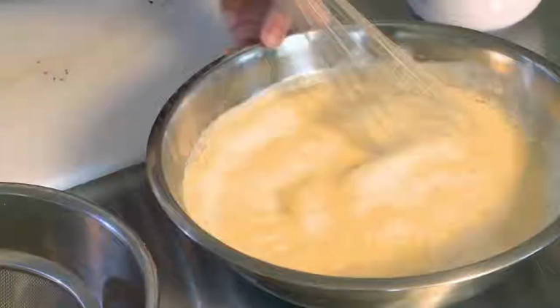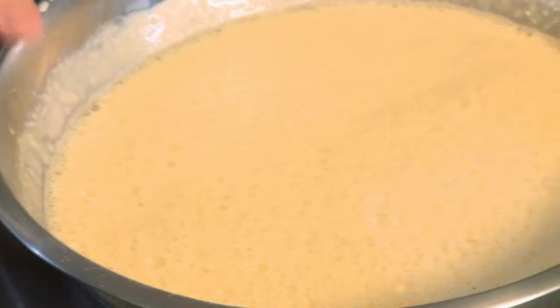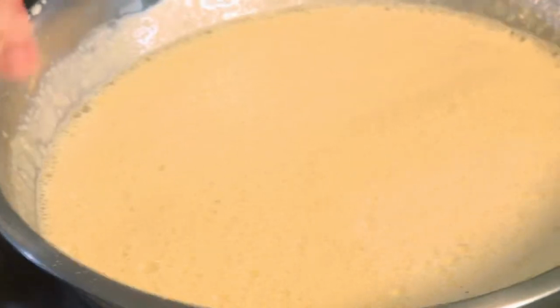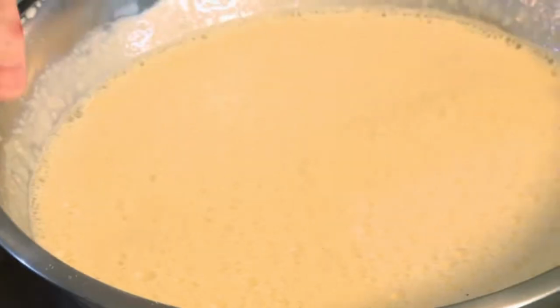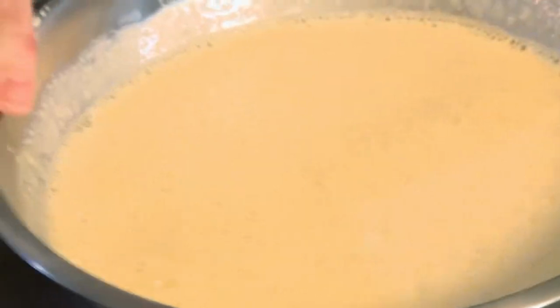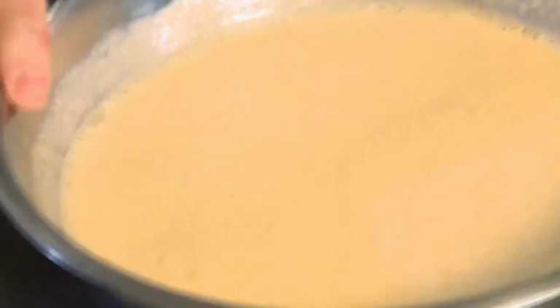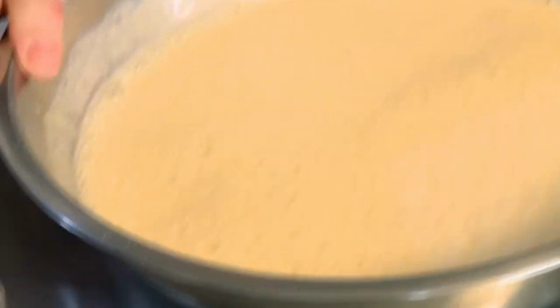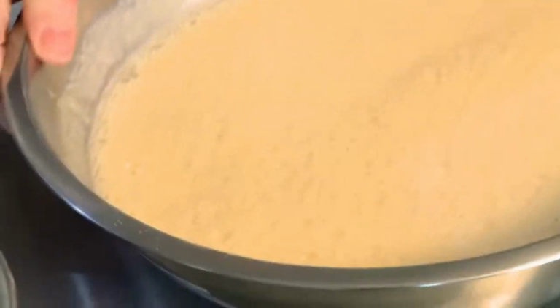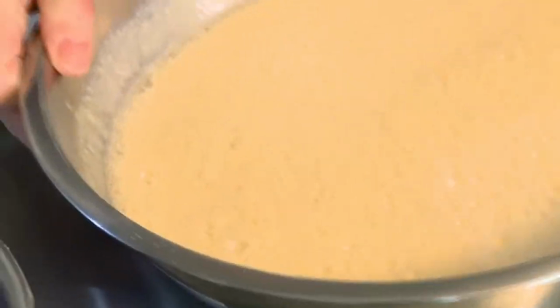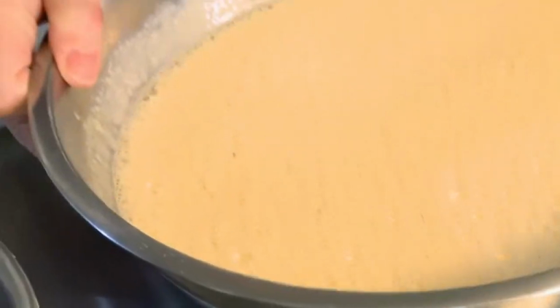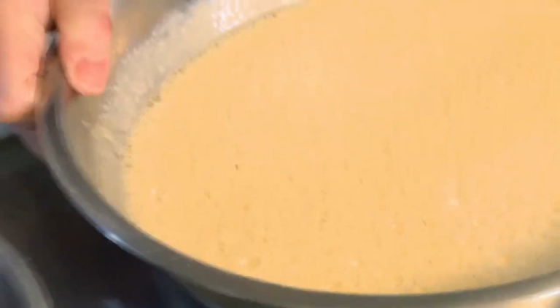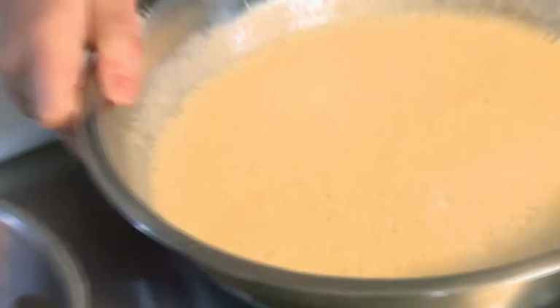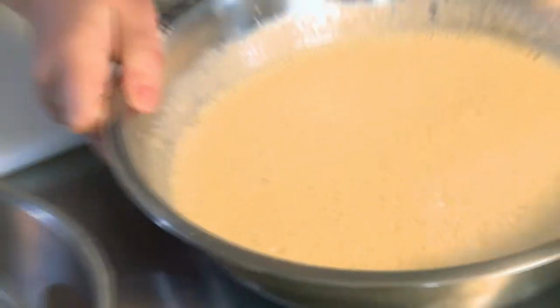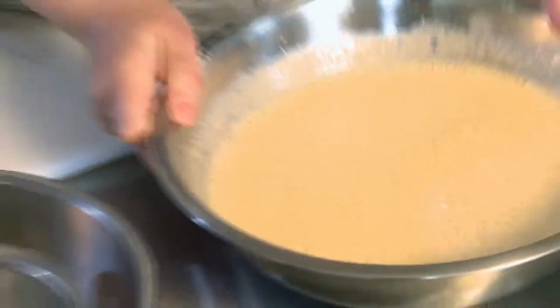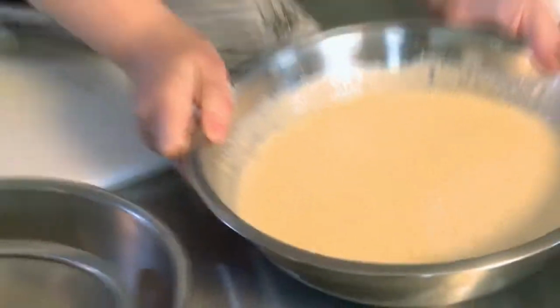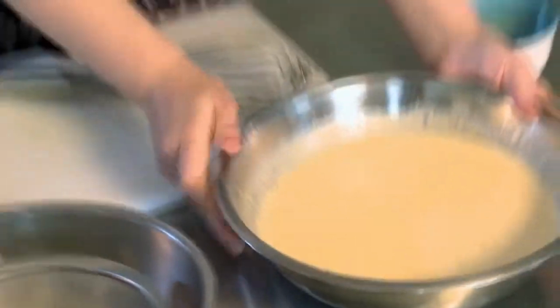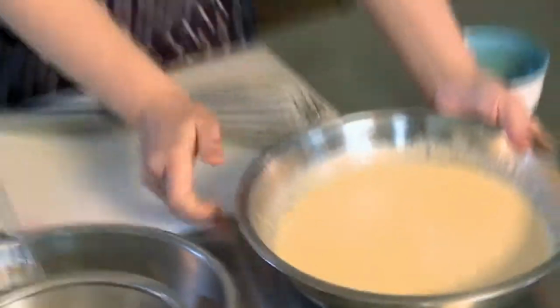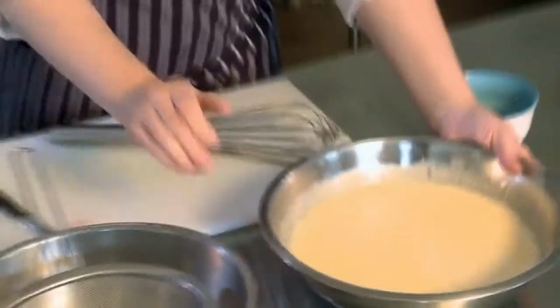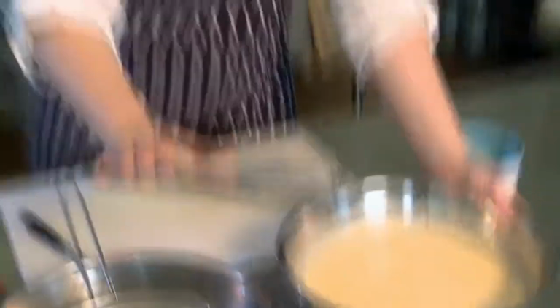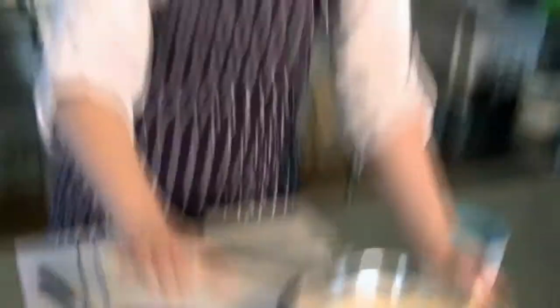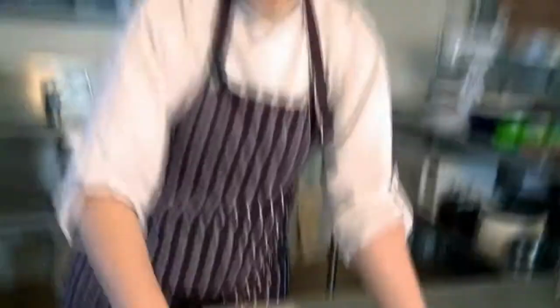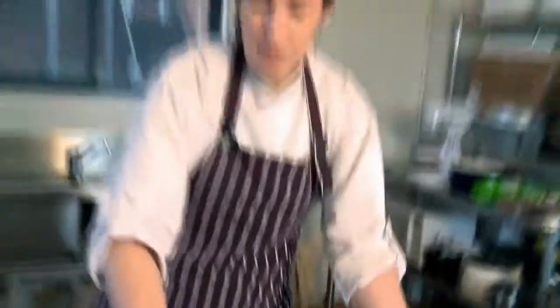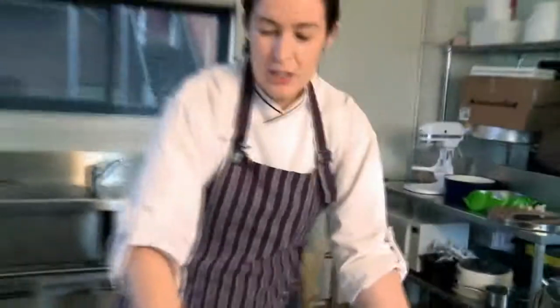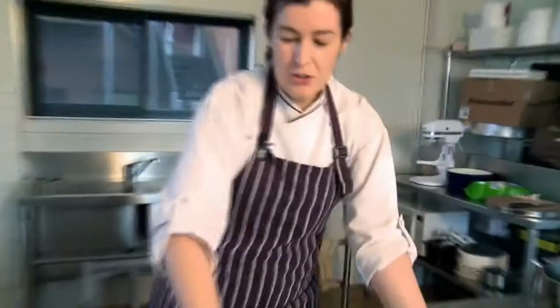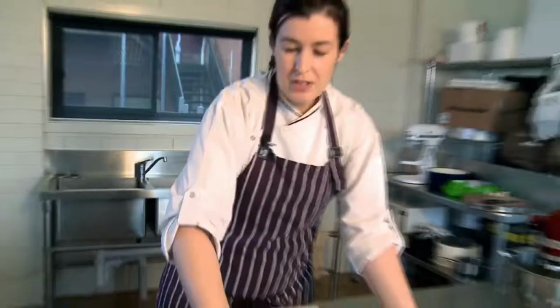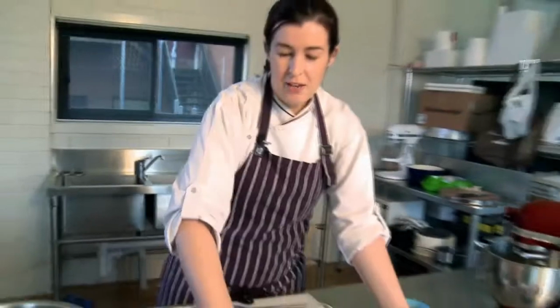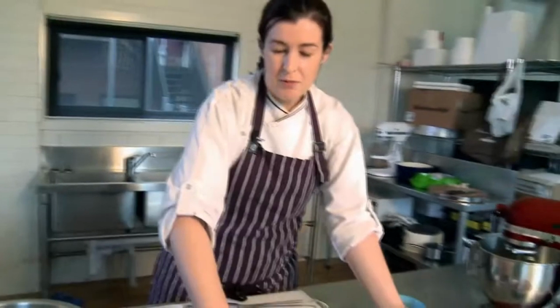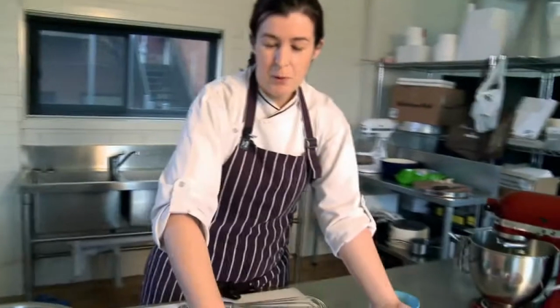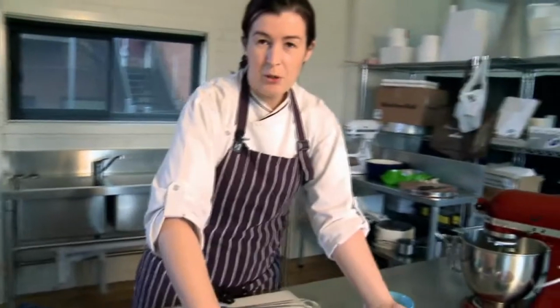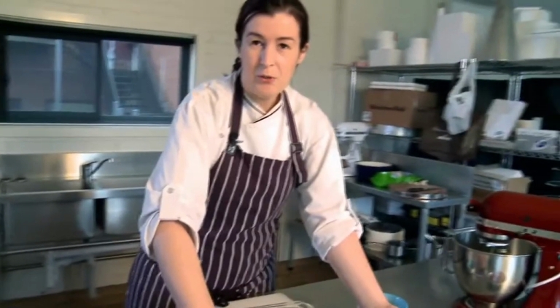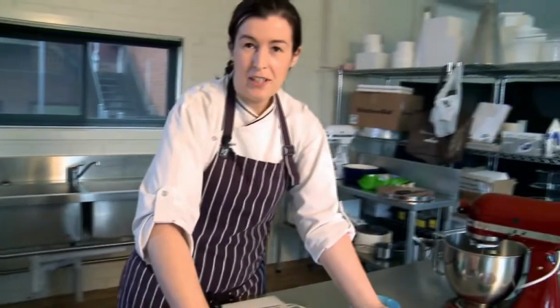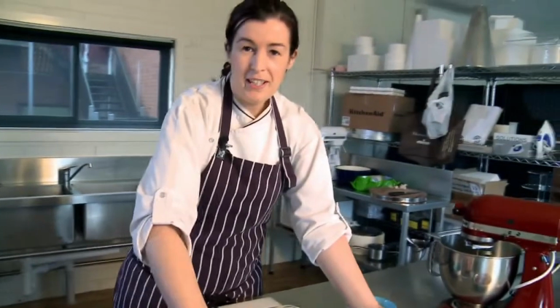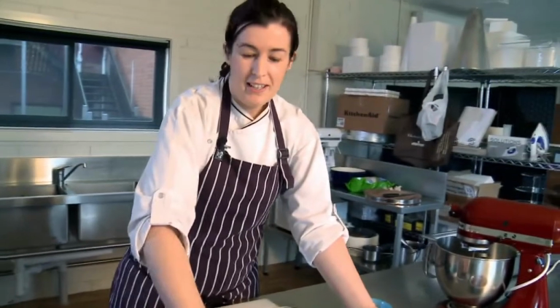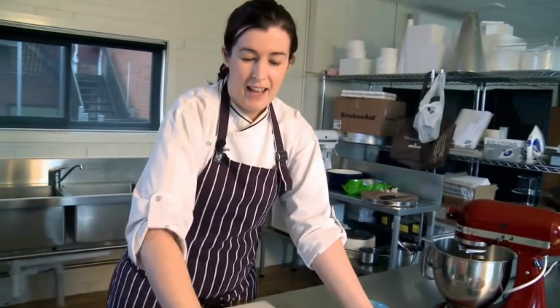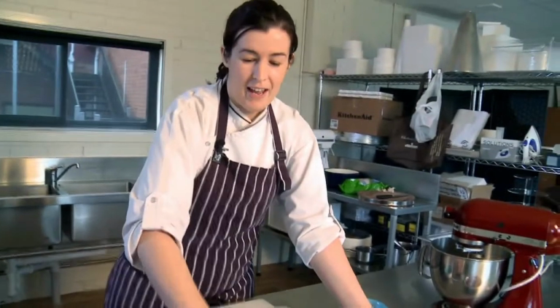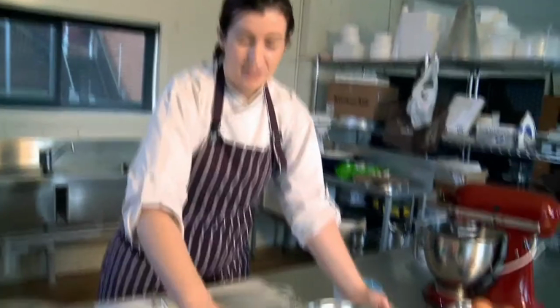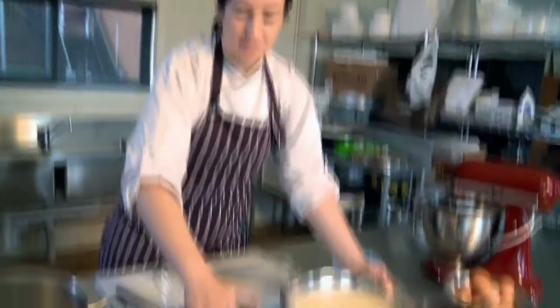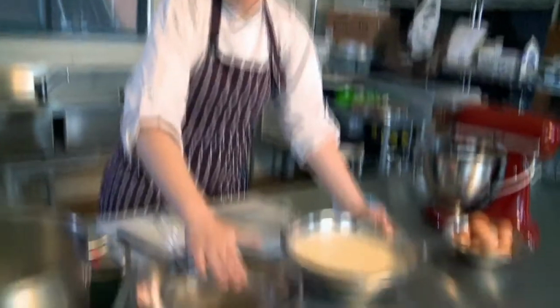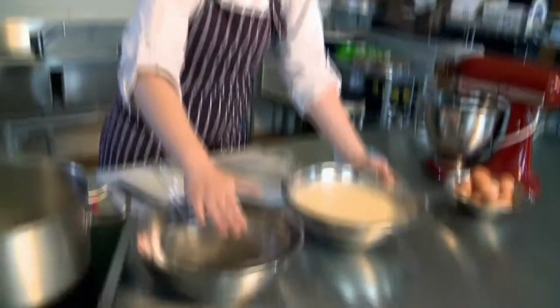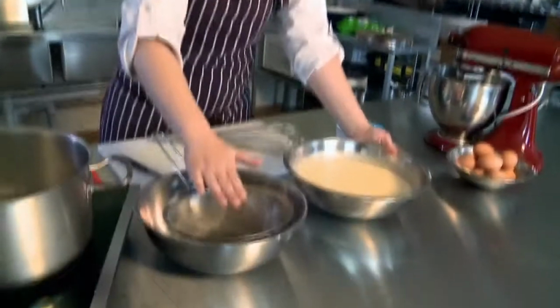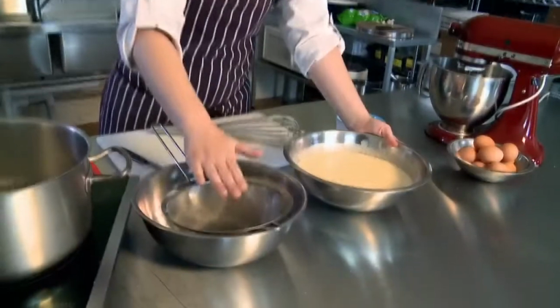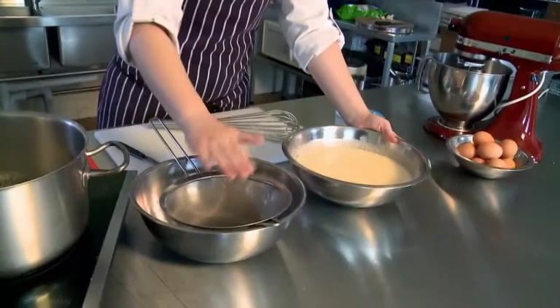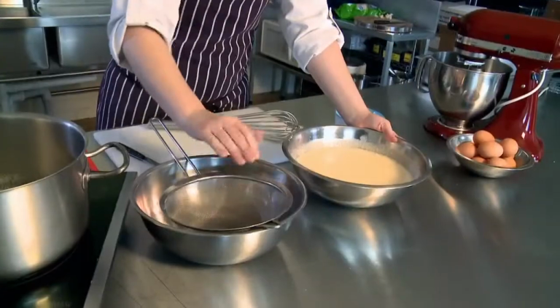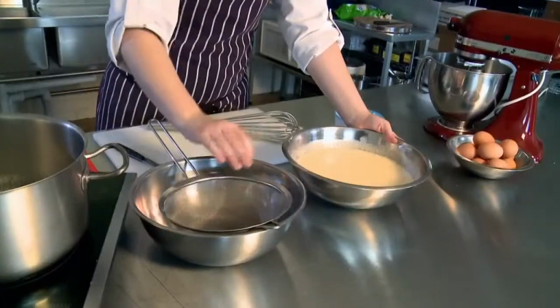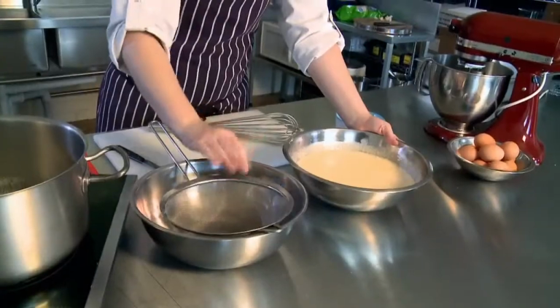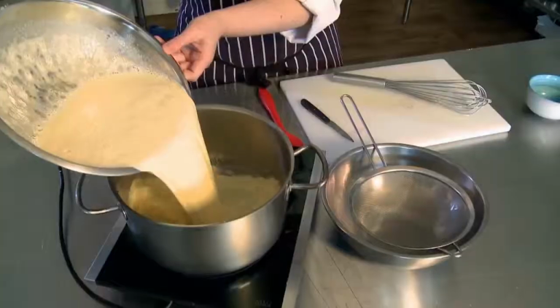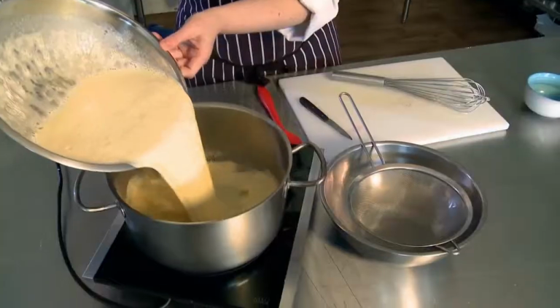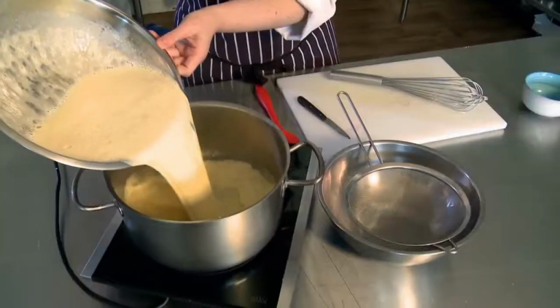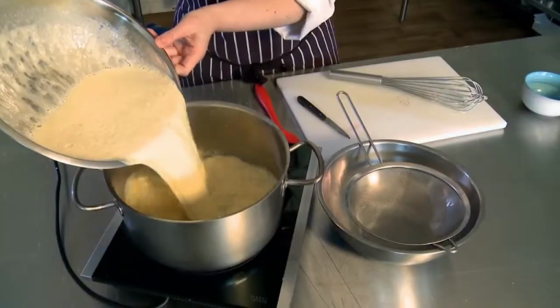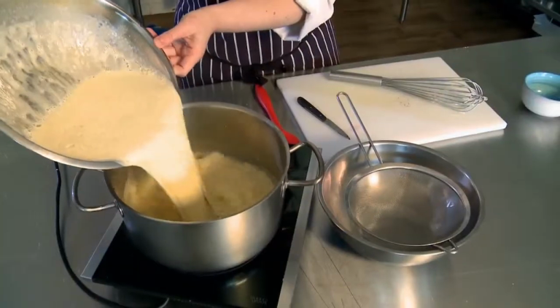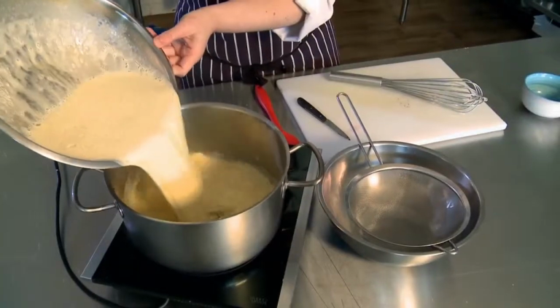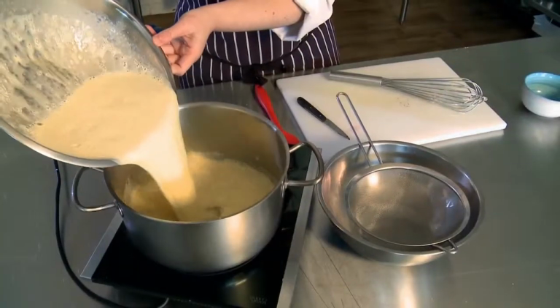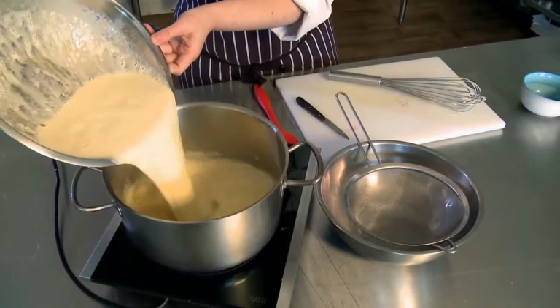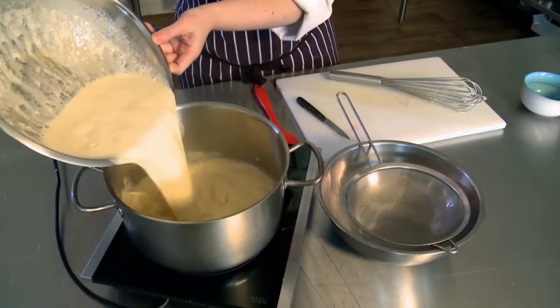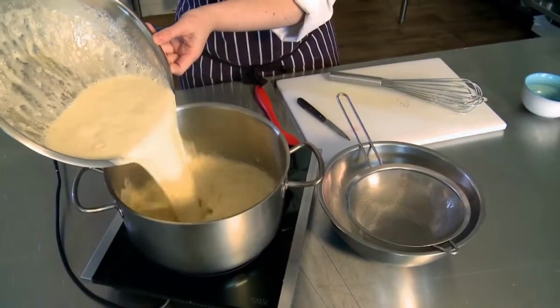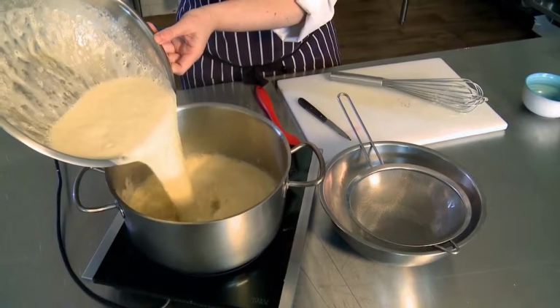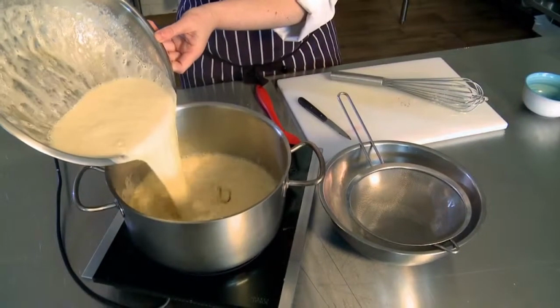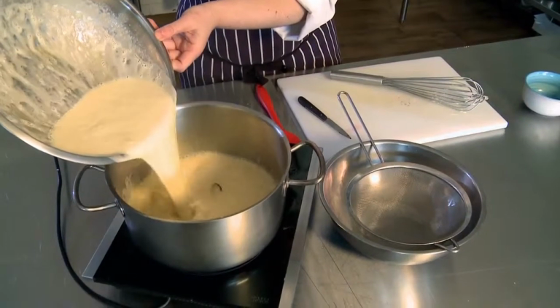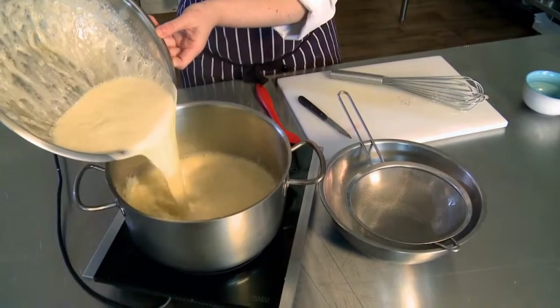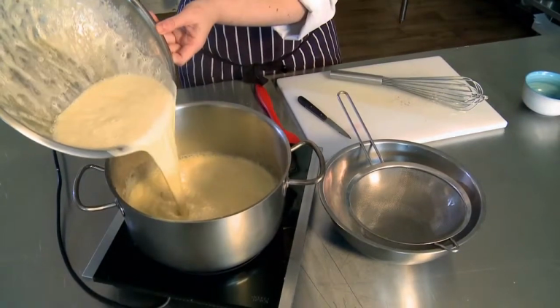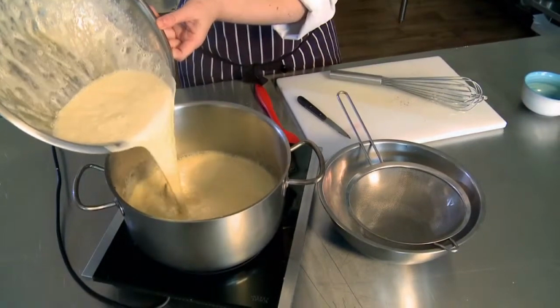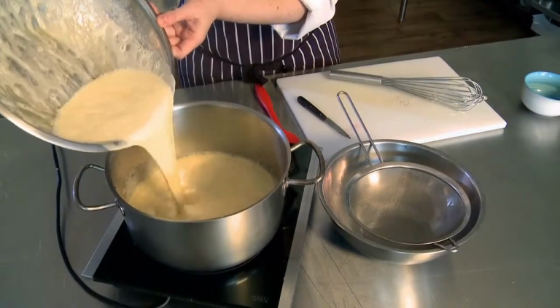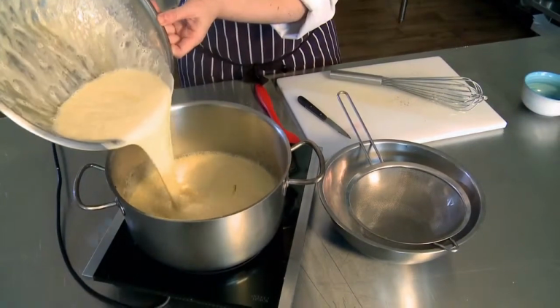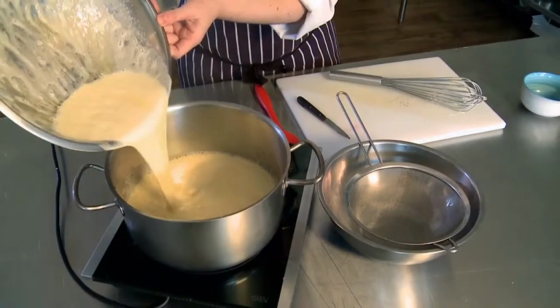I'll return all this to the pan, but make sure you have a bowl ready and a strainer sitting in it, ready to pour the custard straight into the bowl.